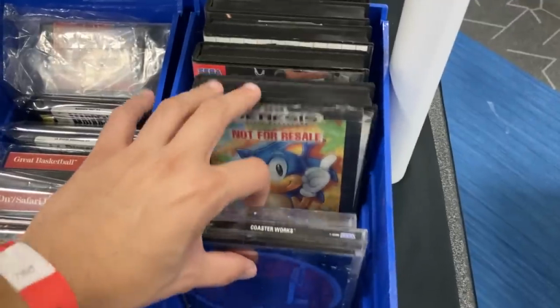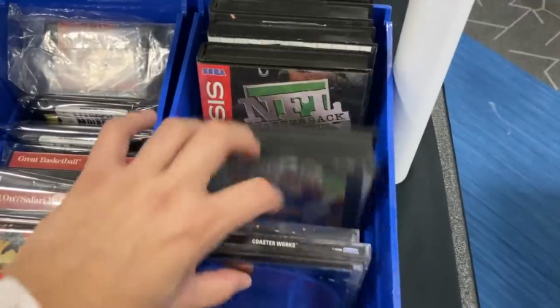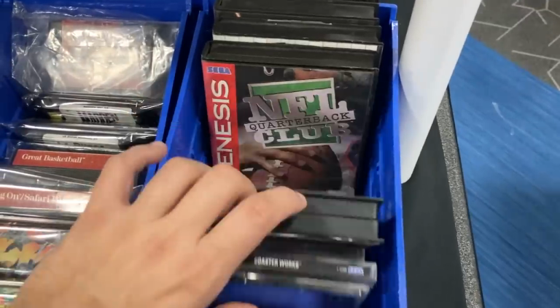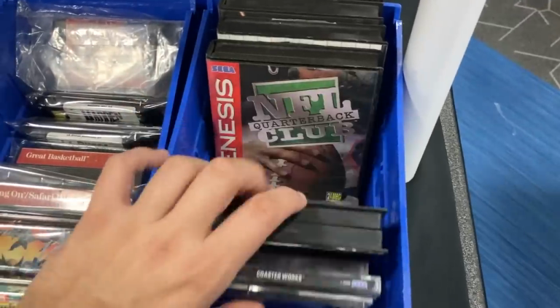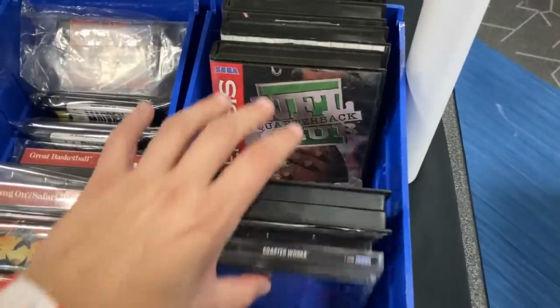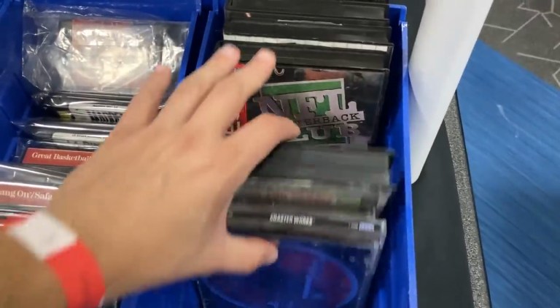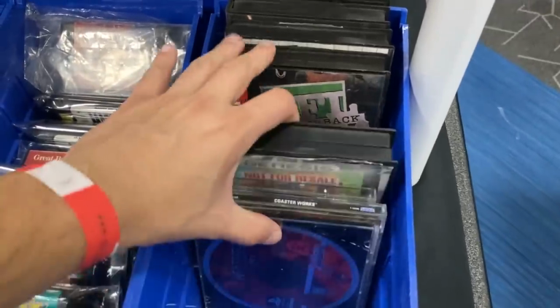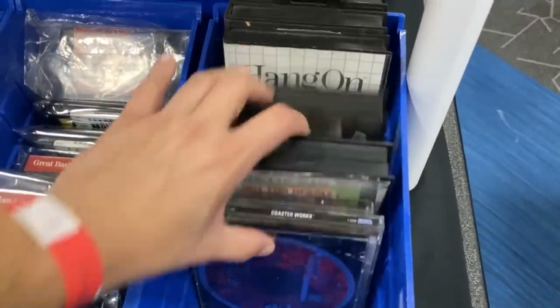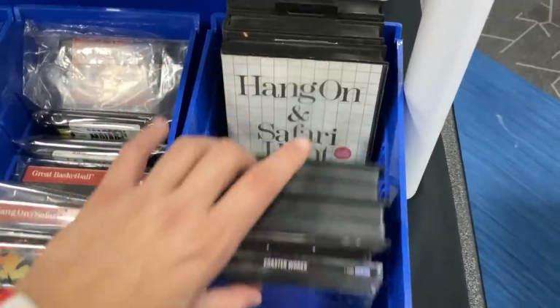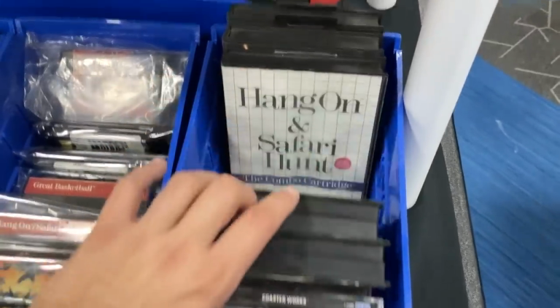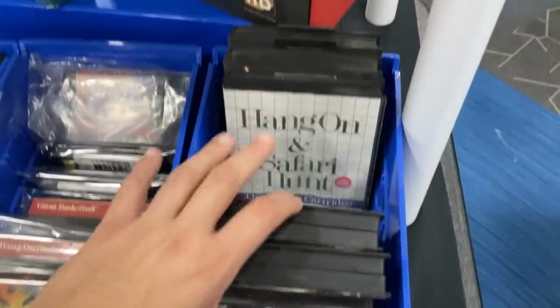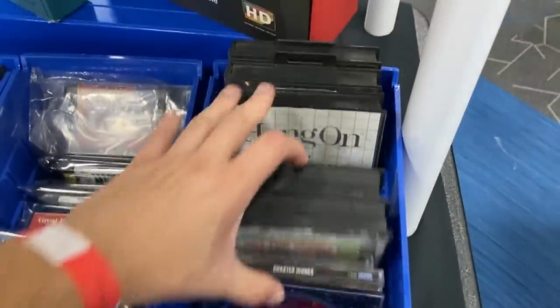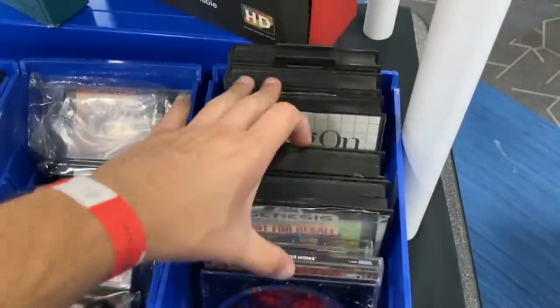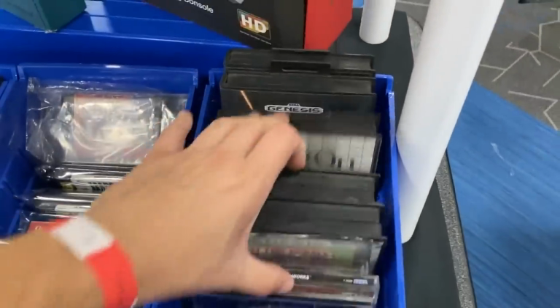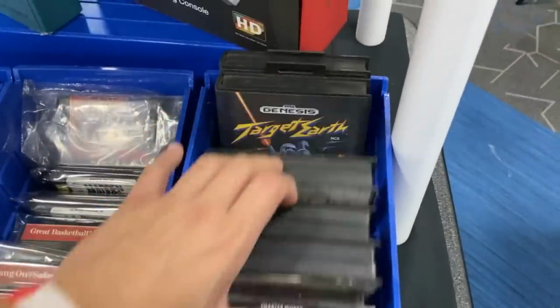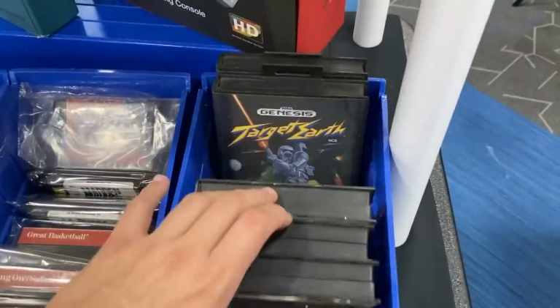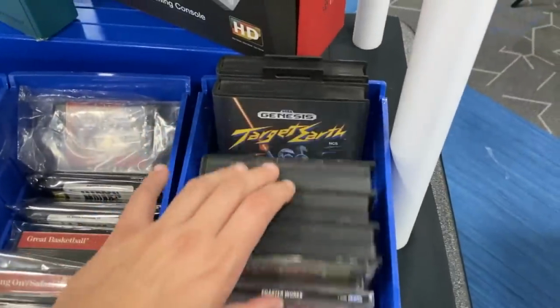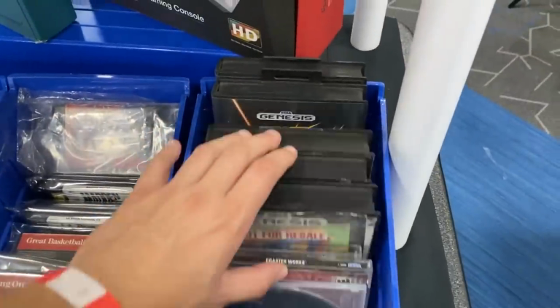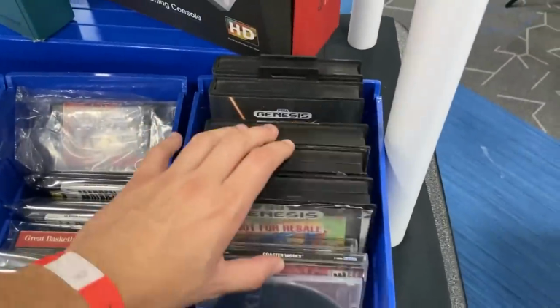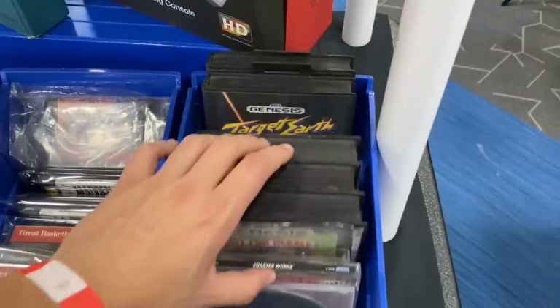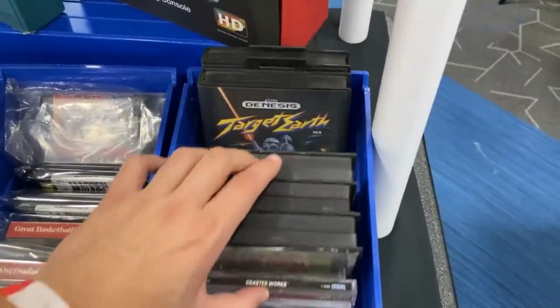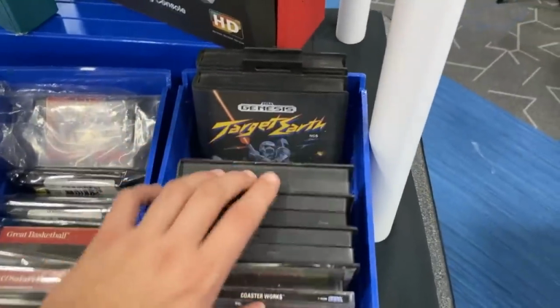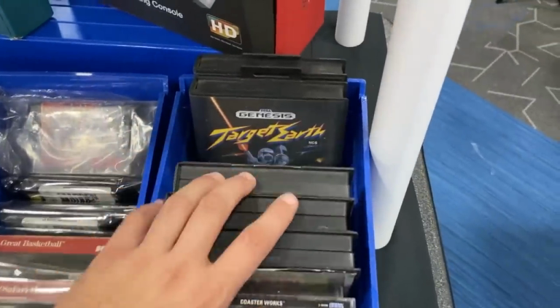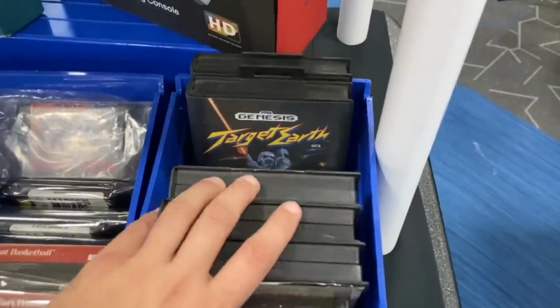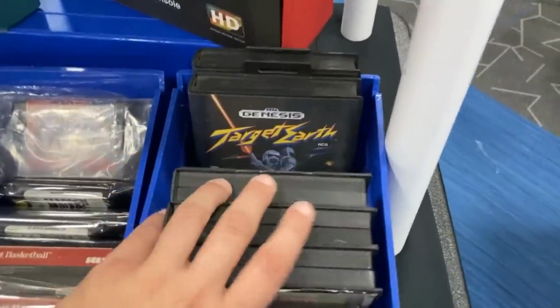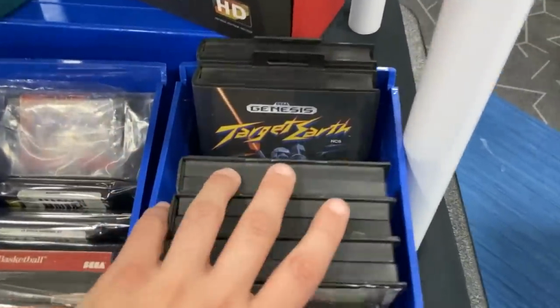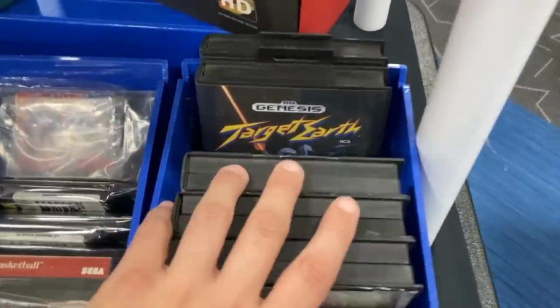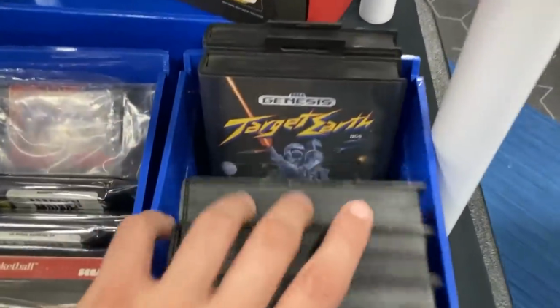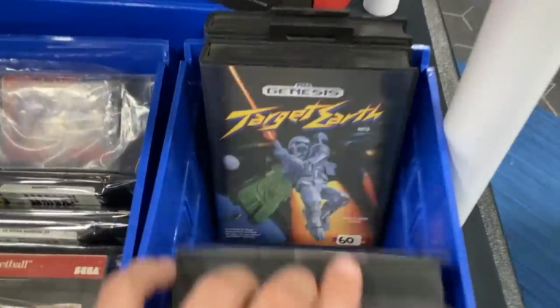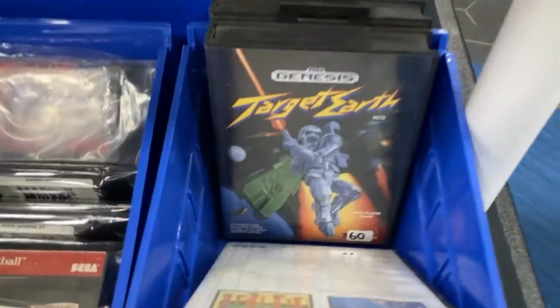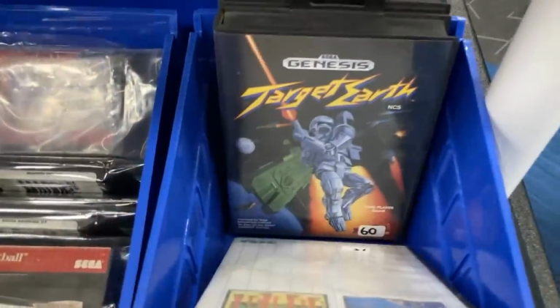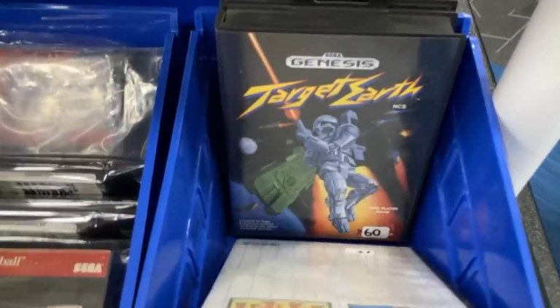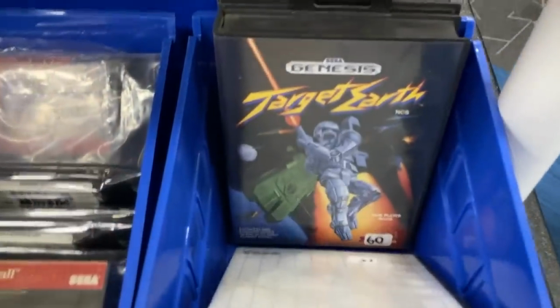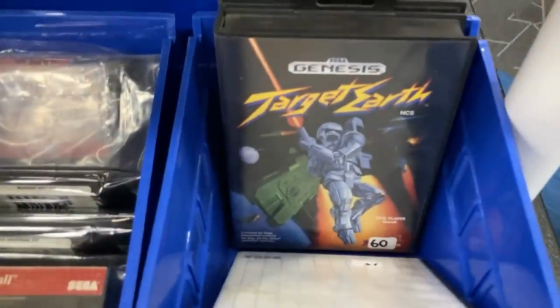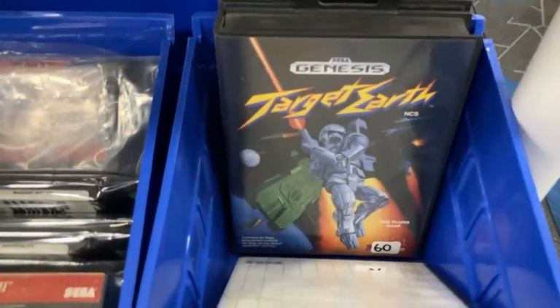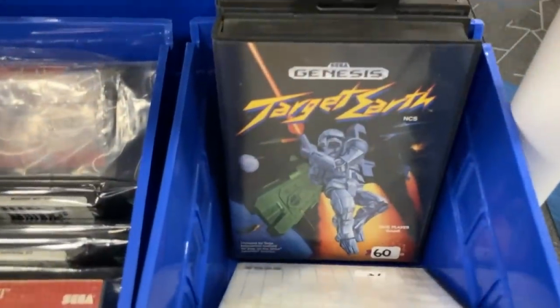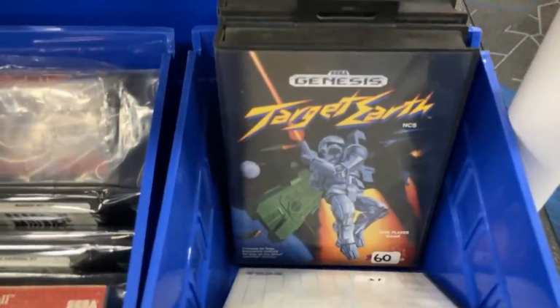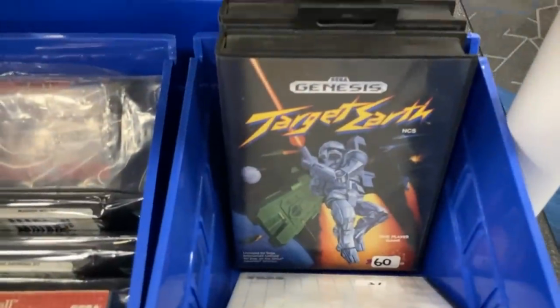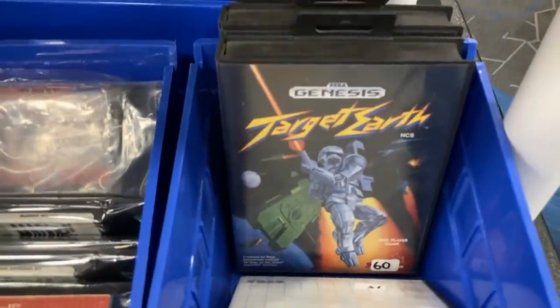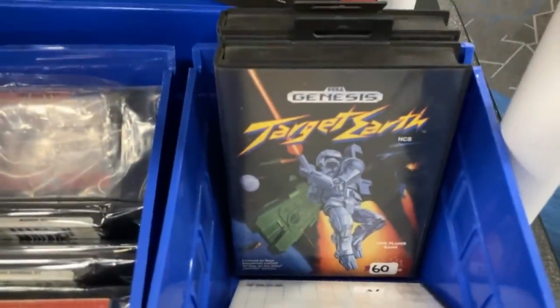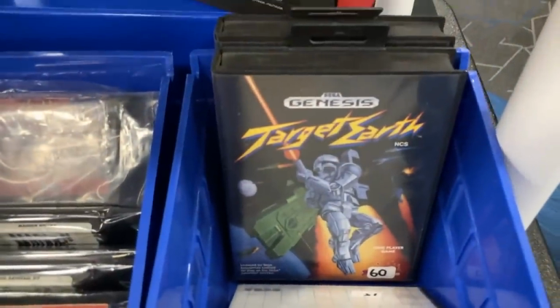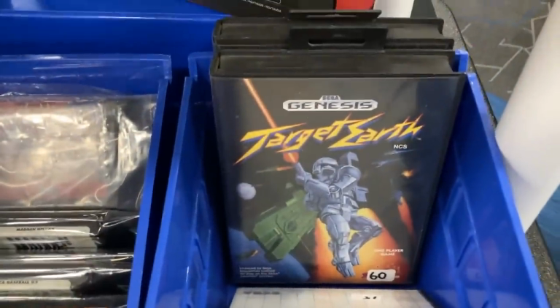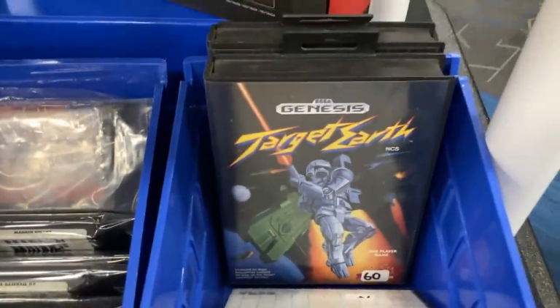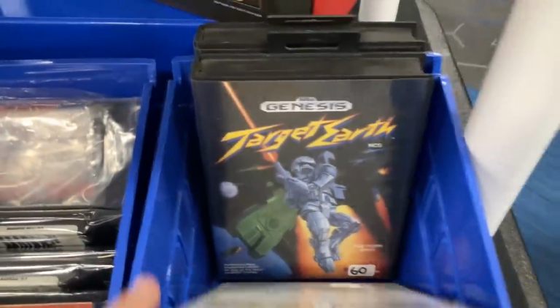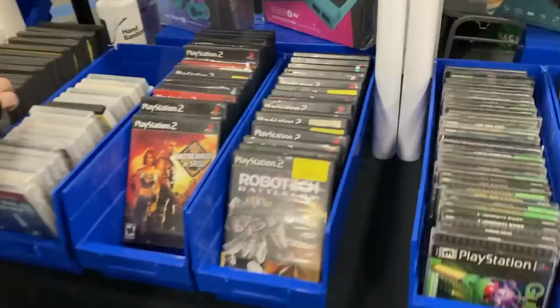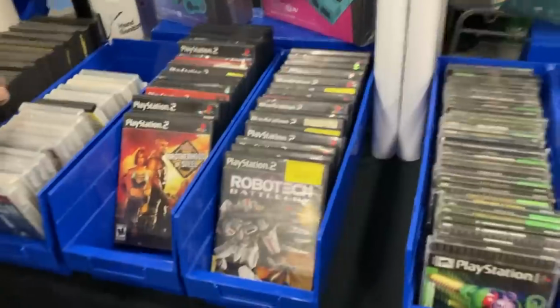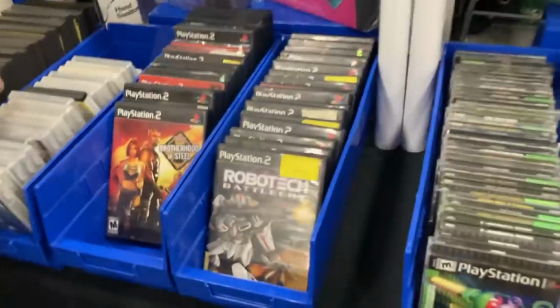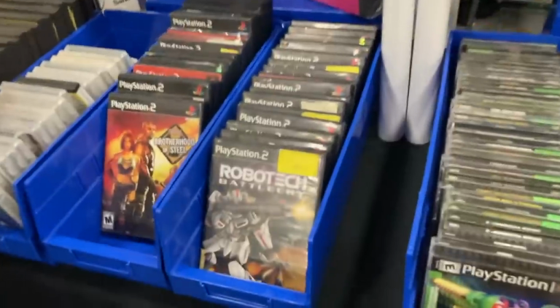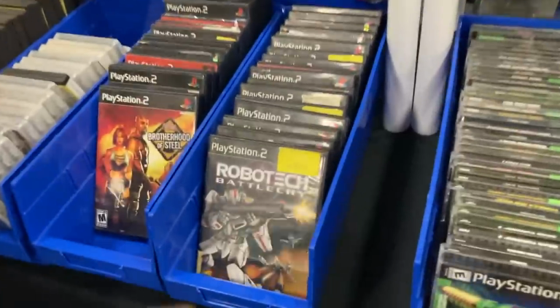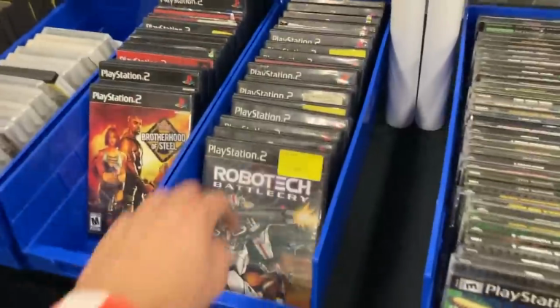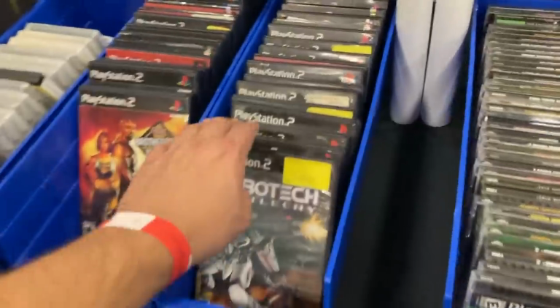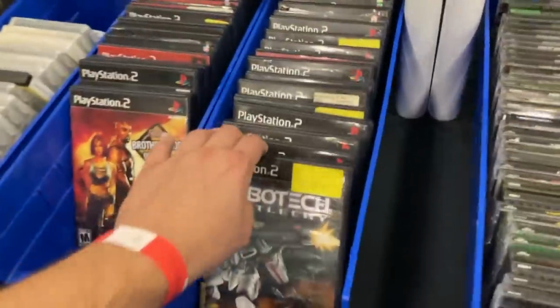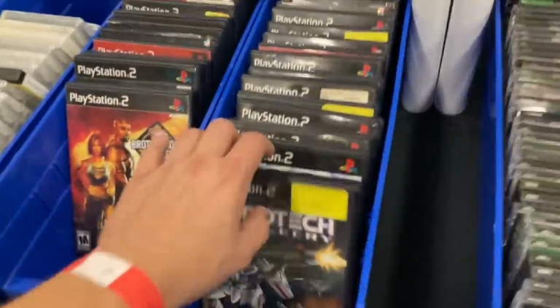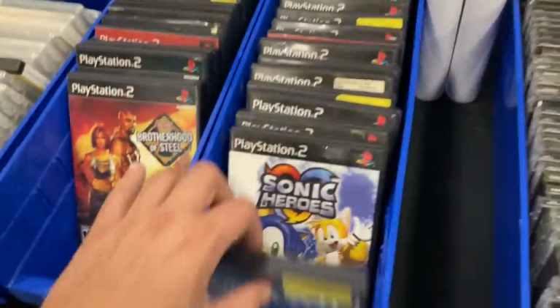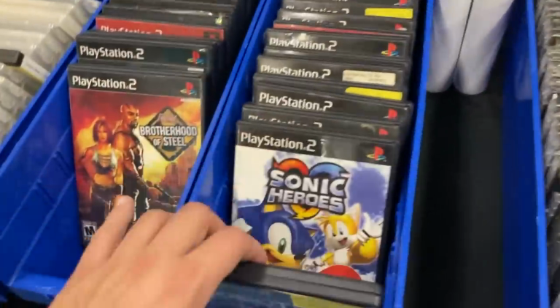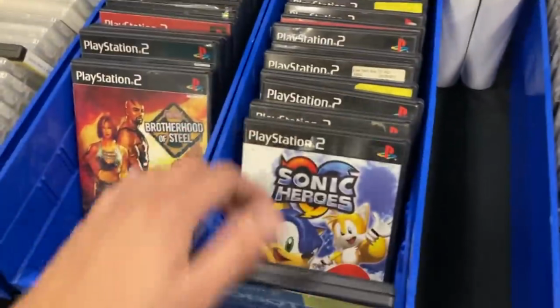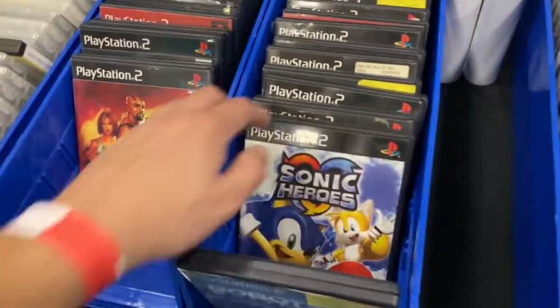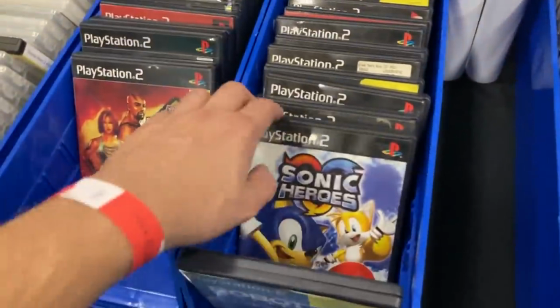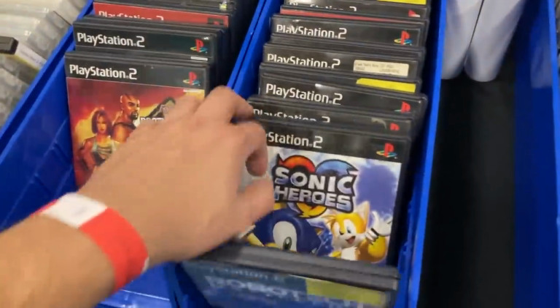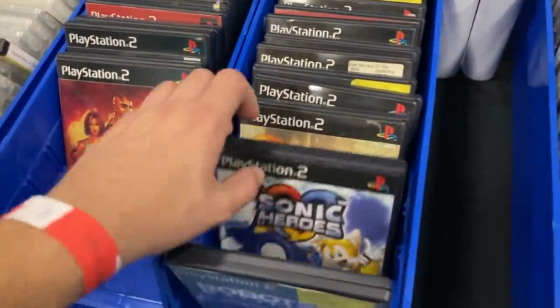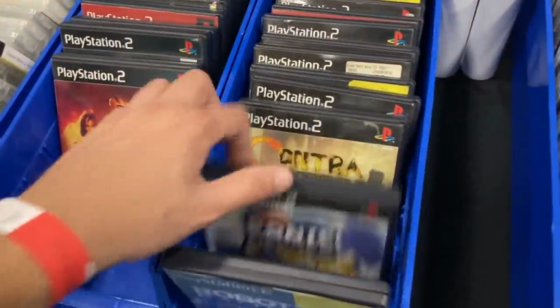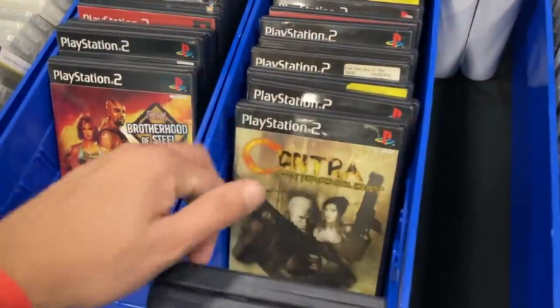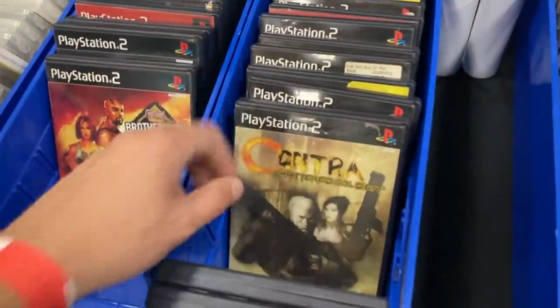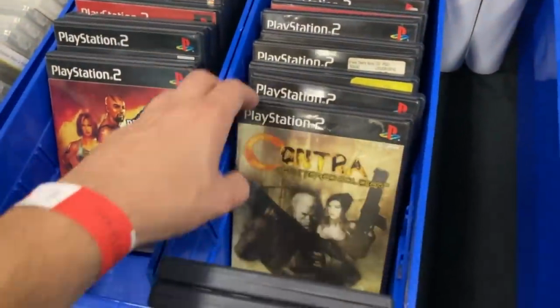Some Sega stuff. I never heard of that game — Target Earth. Some PS2 stuff.